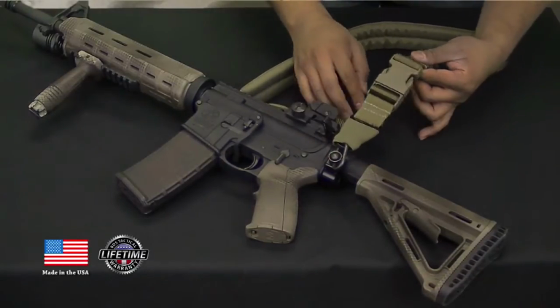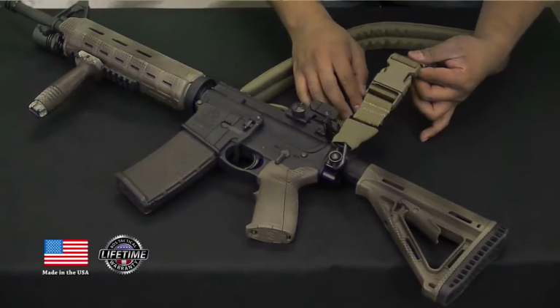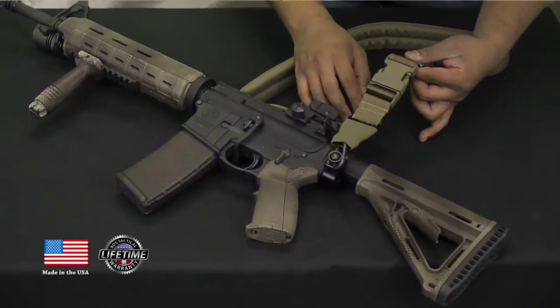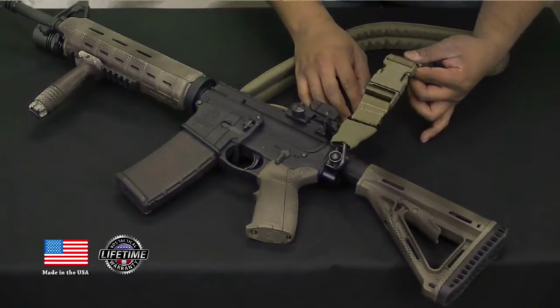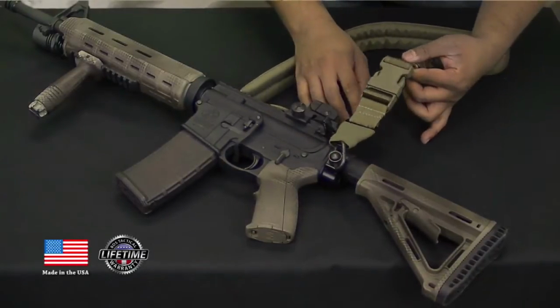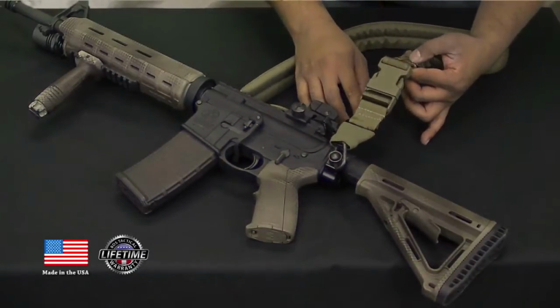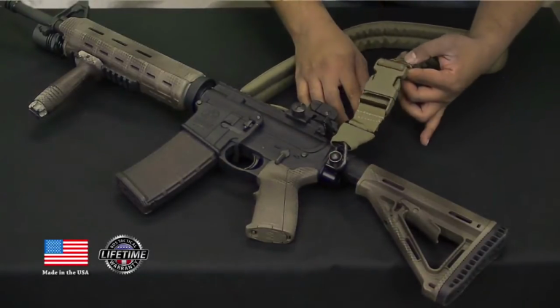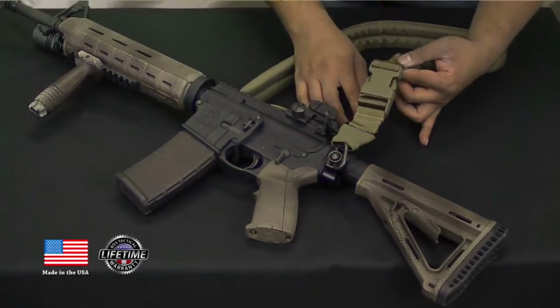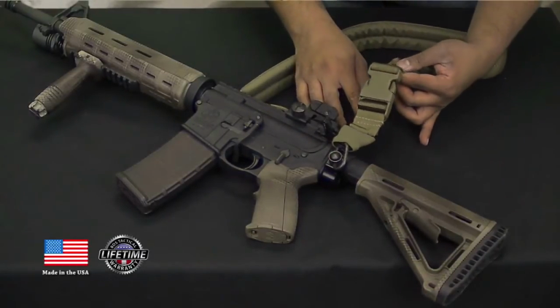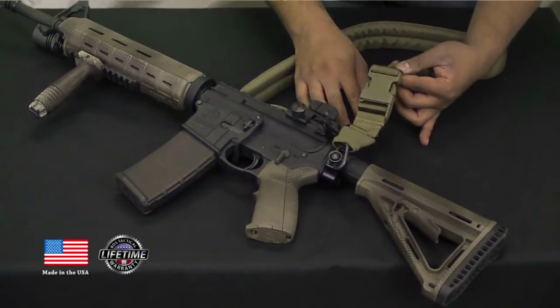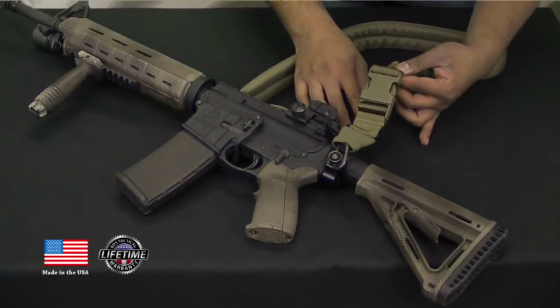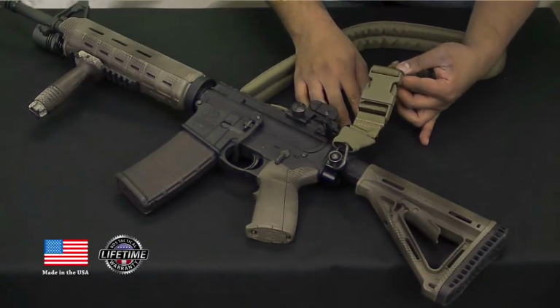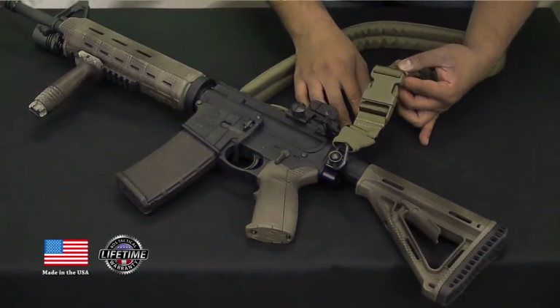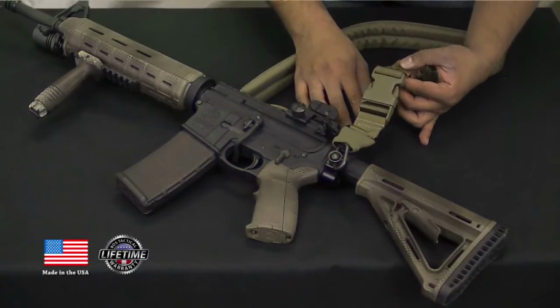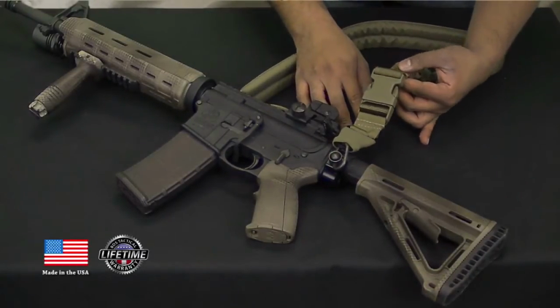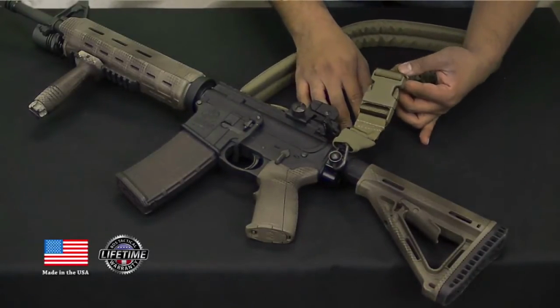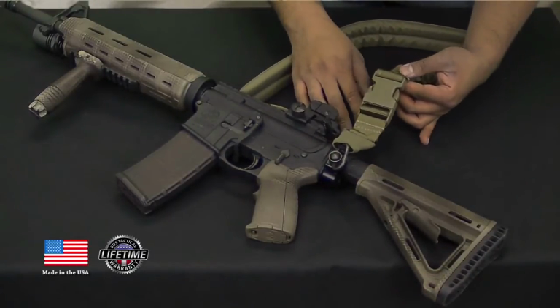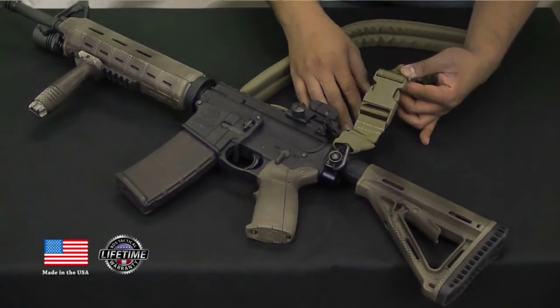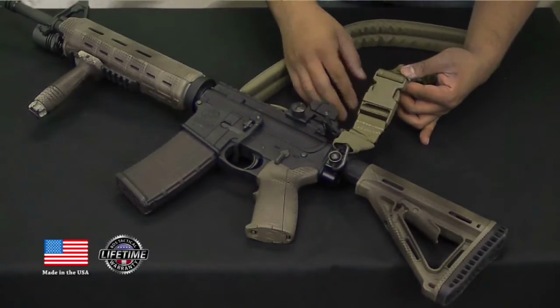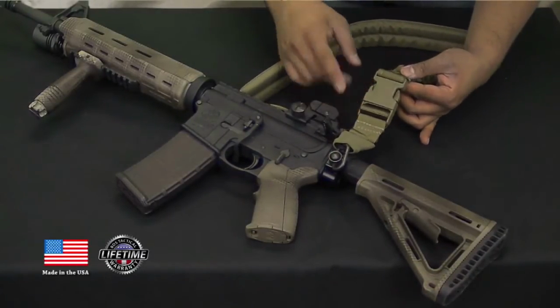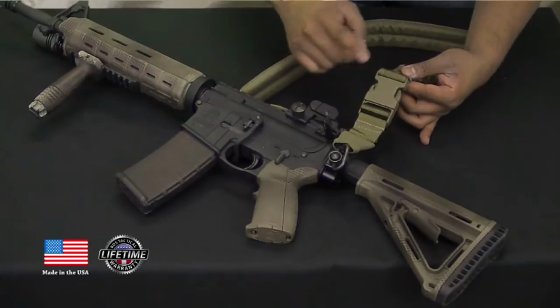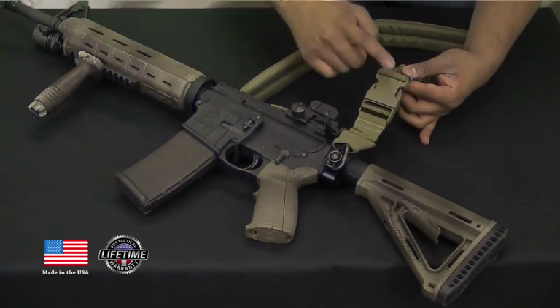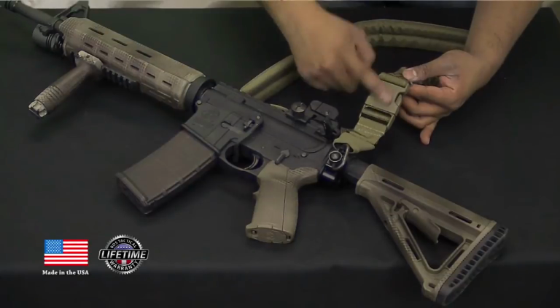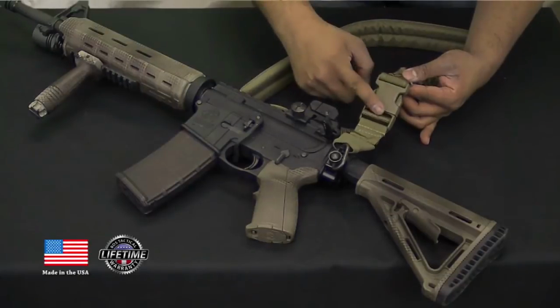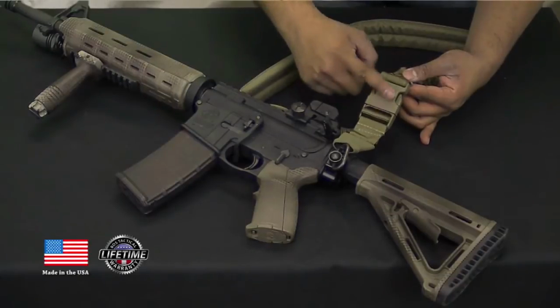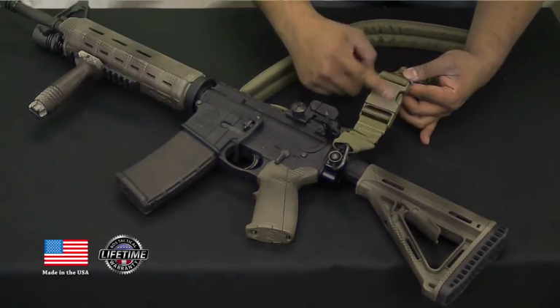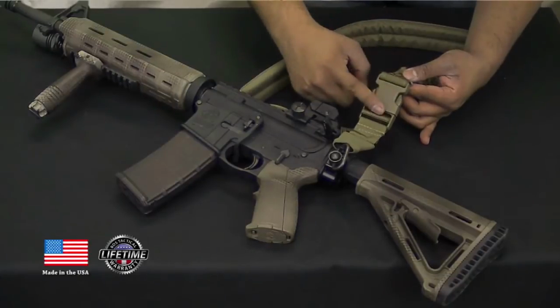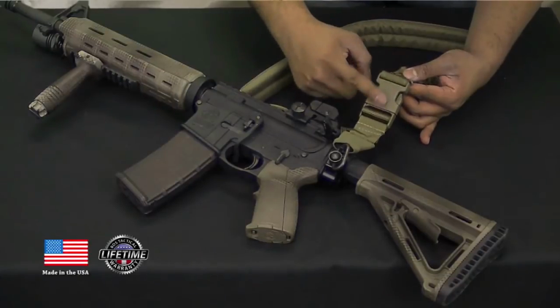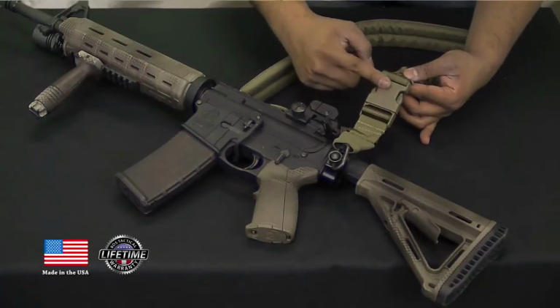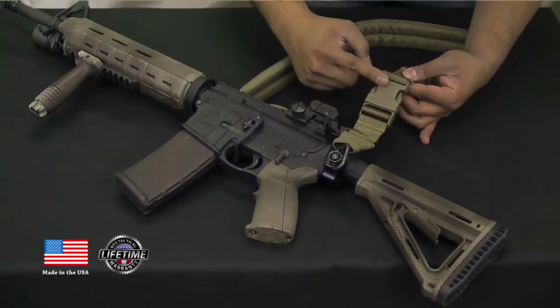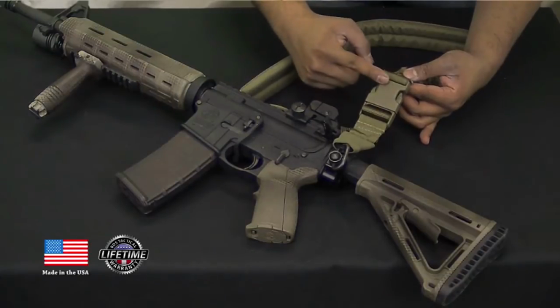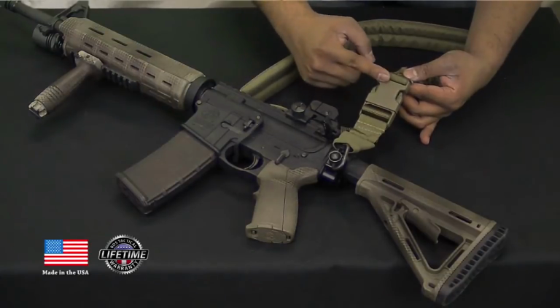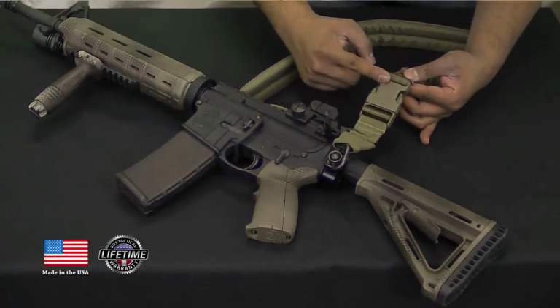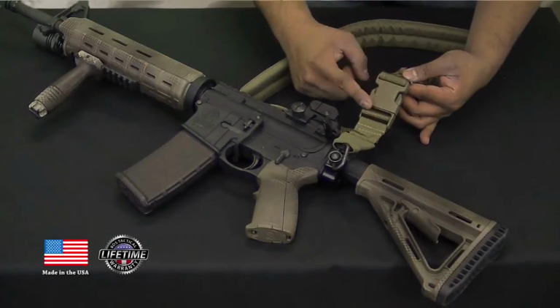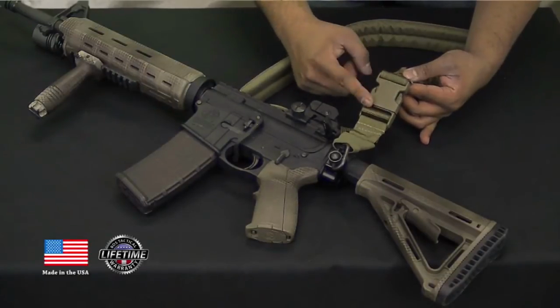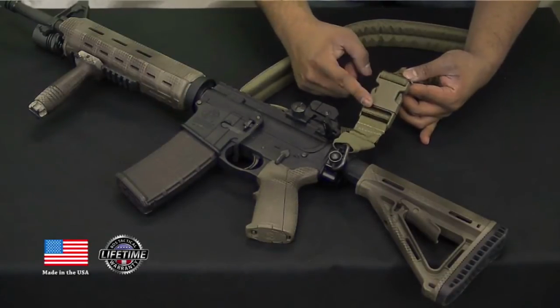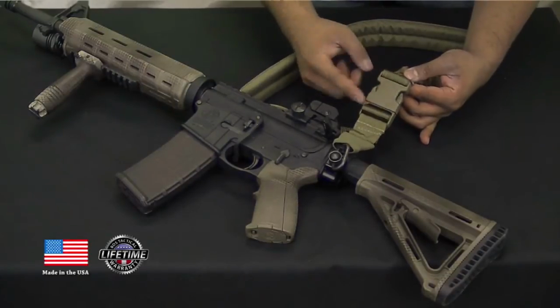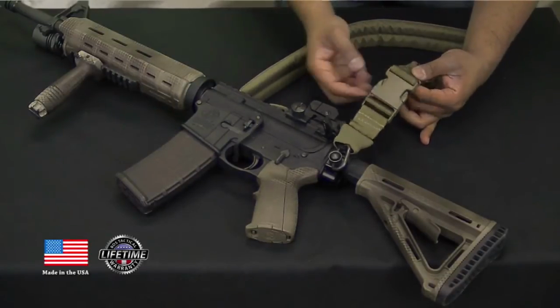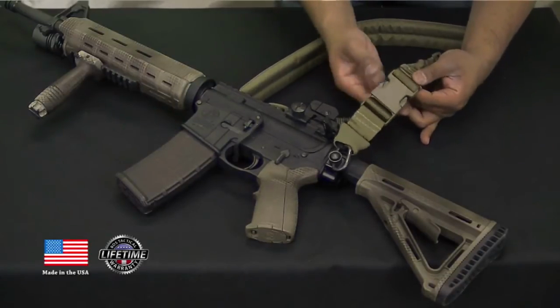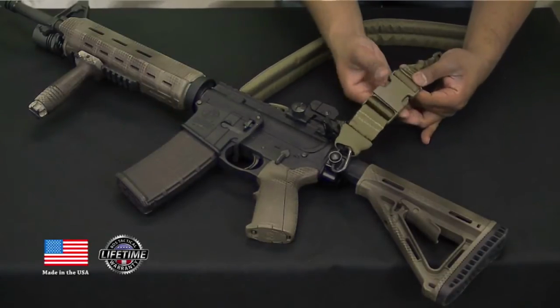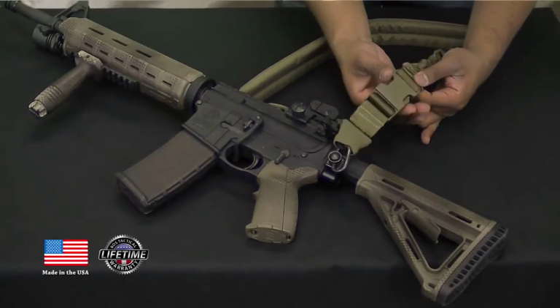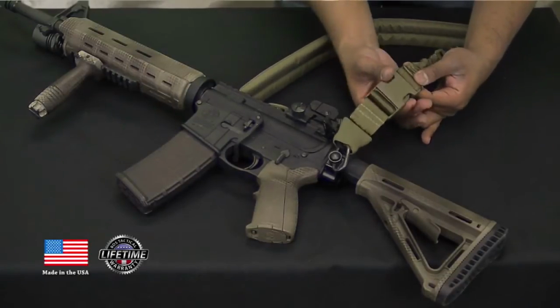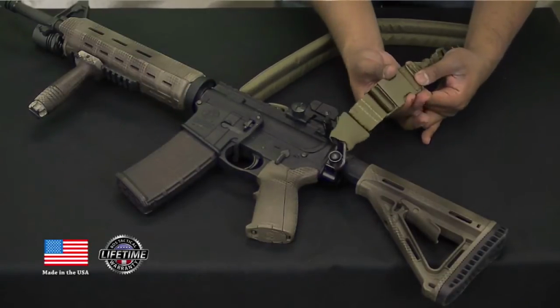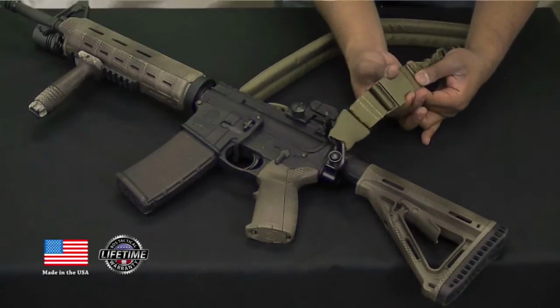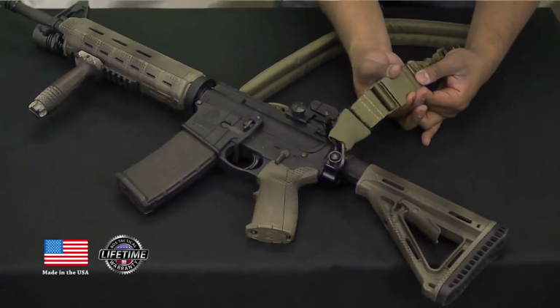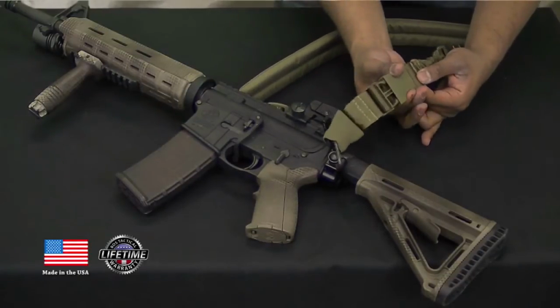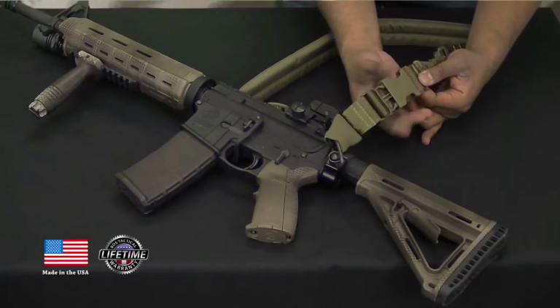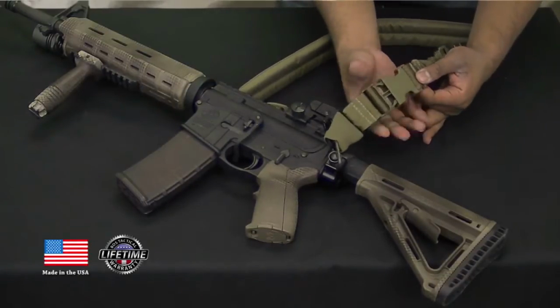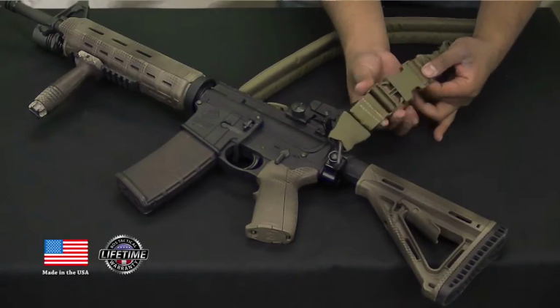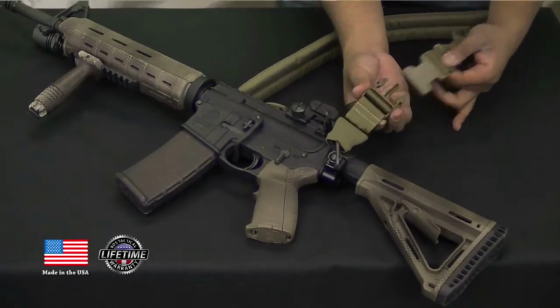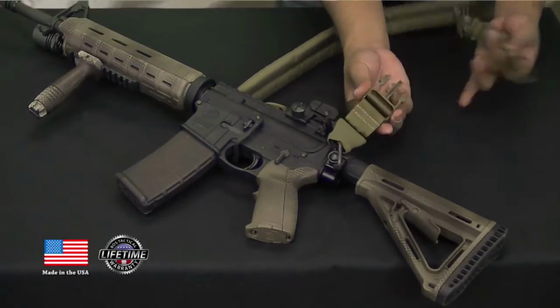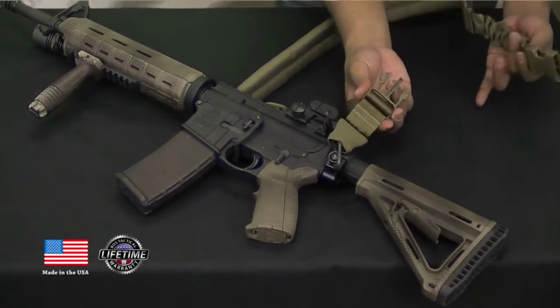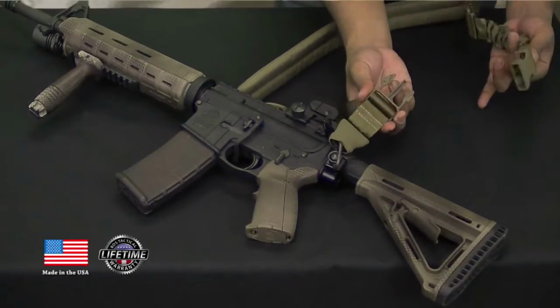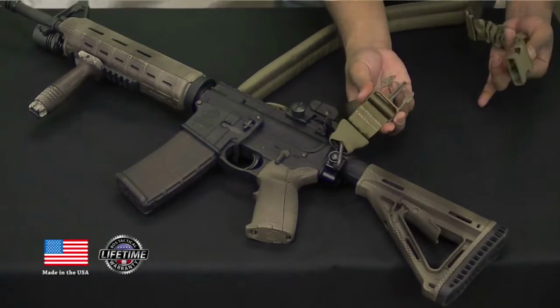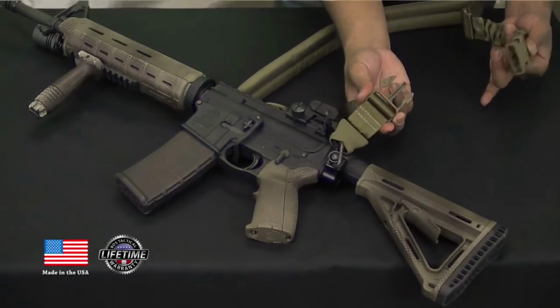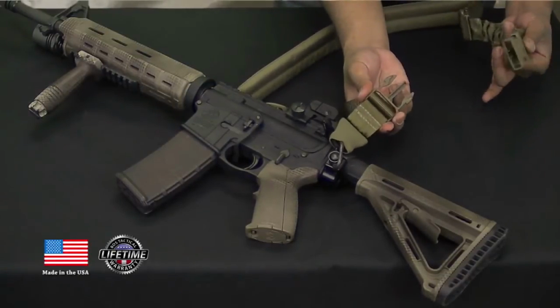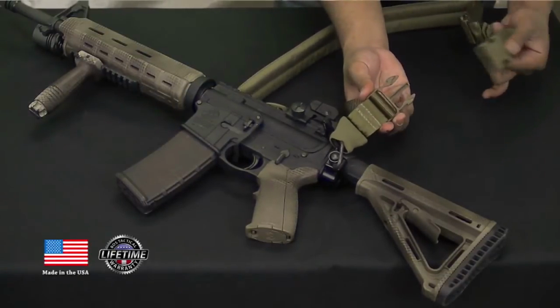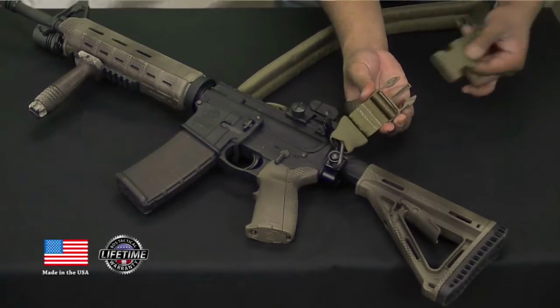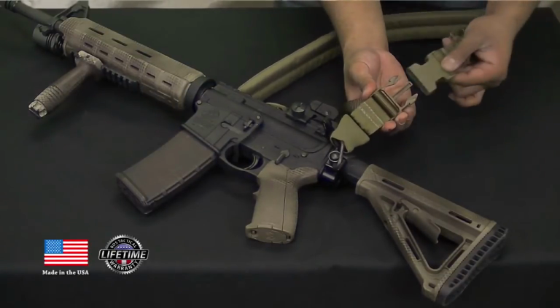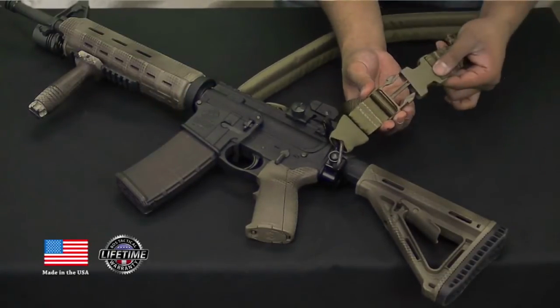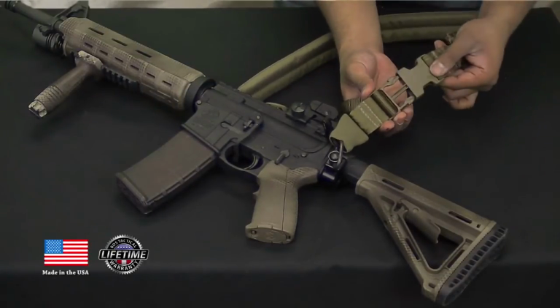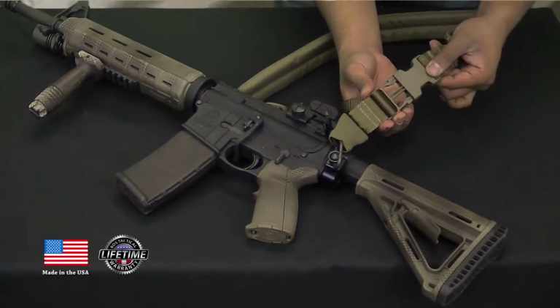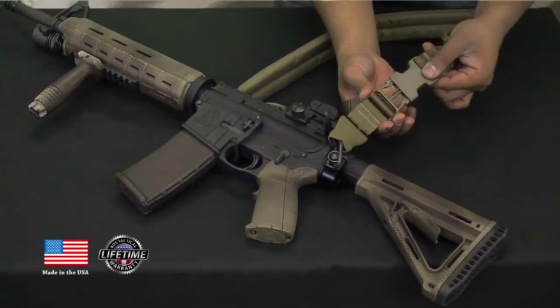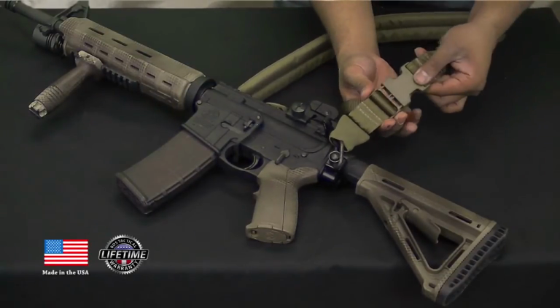Standard on the enhanced padded single-point sling, we have a side-release buckle for quick ditching out of the sling if you need to get out of it.